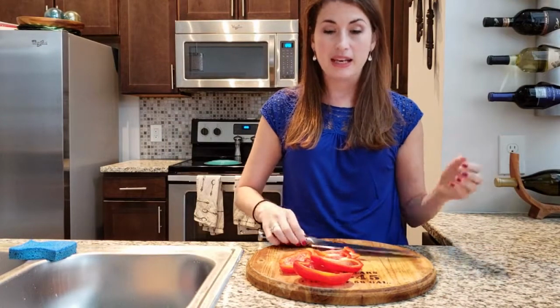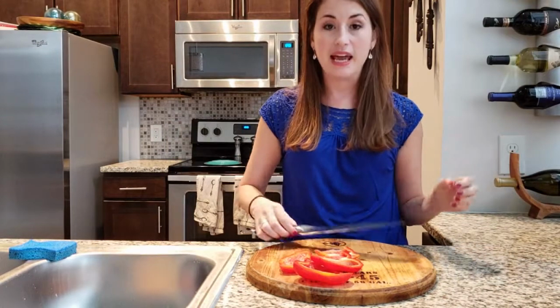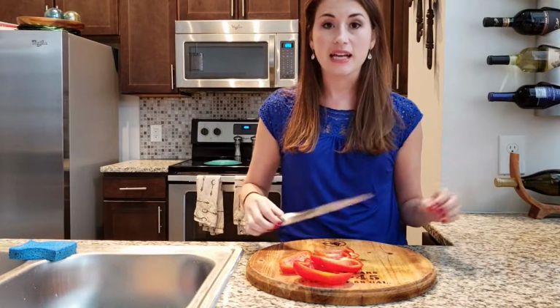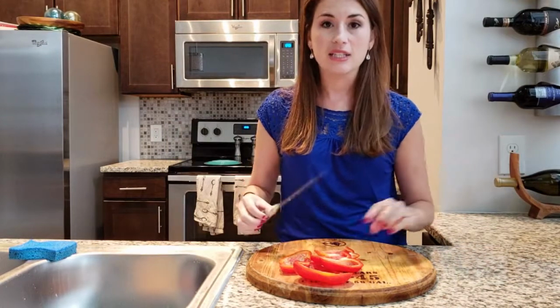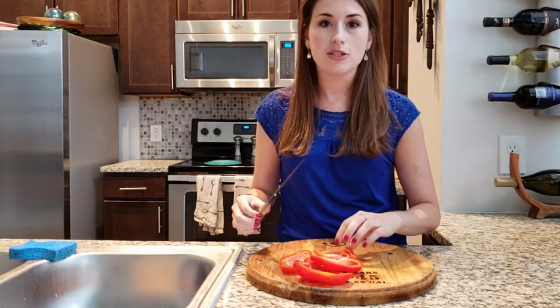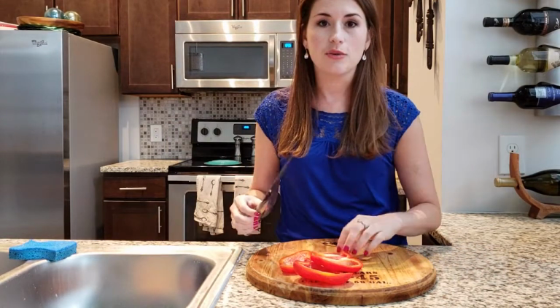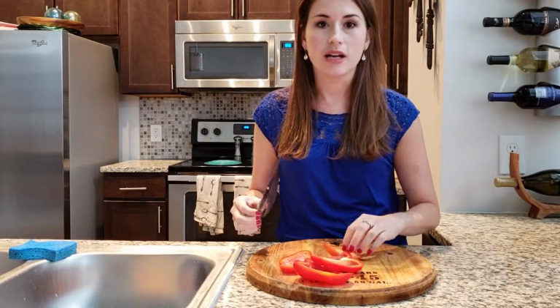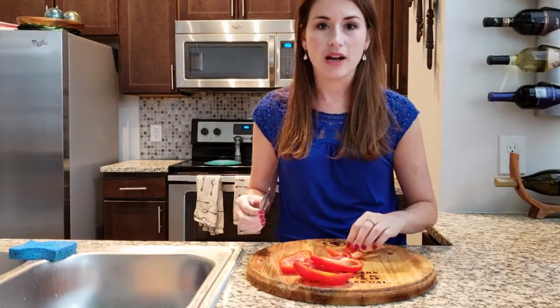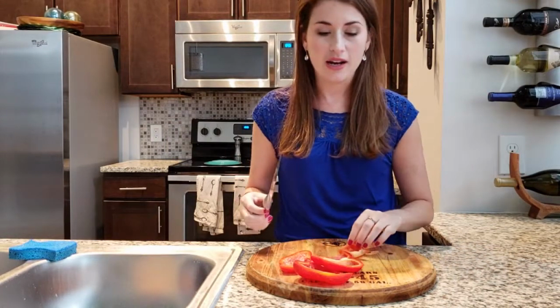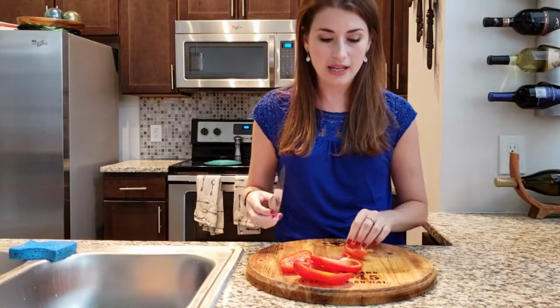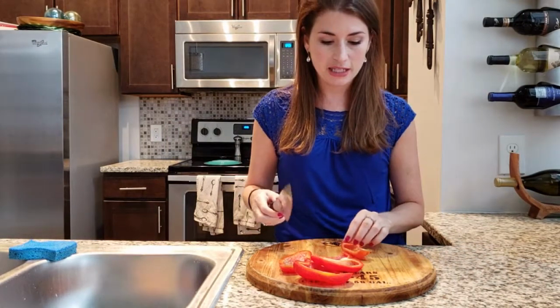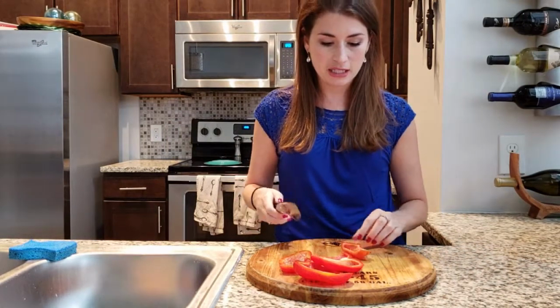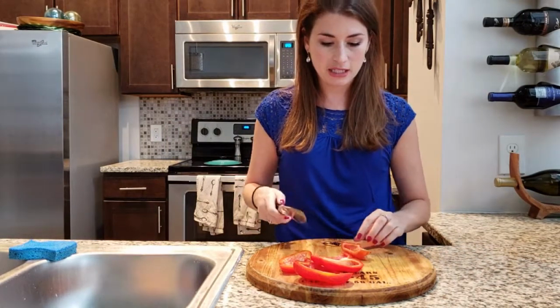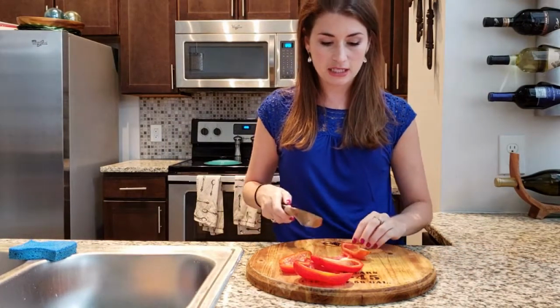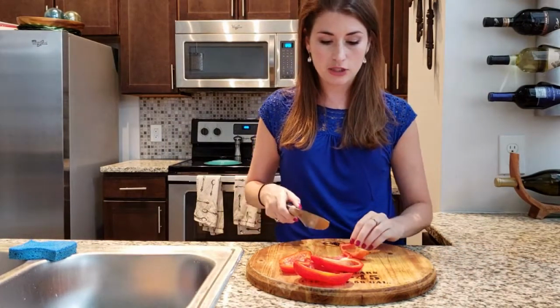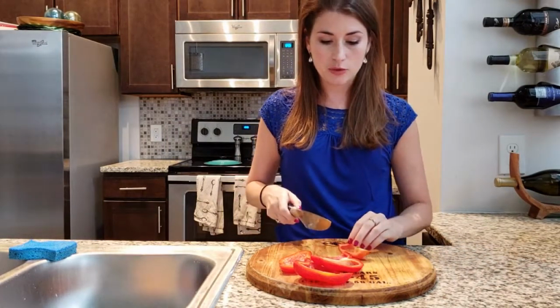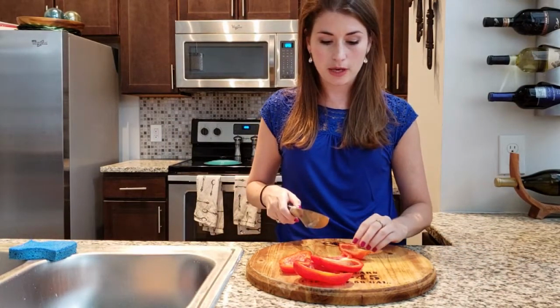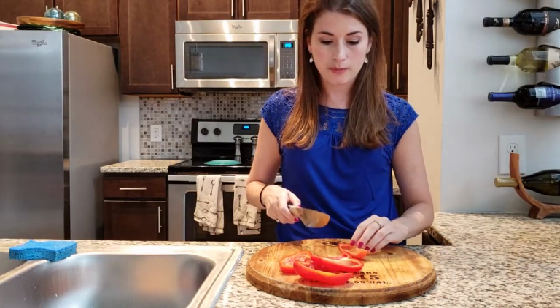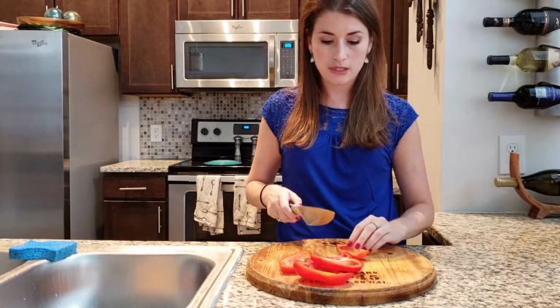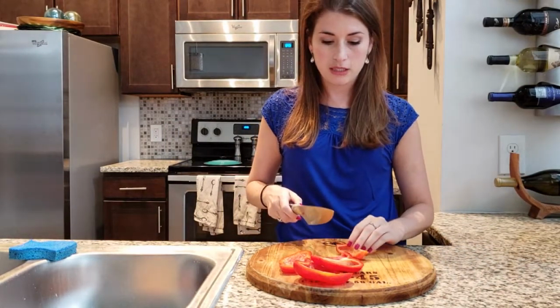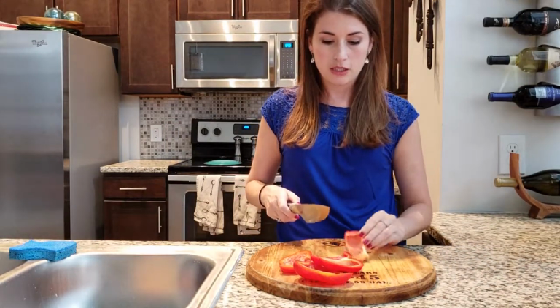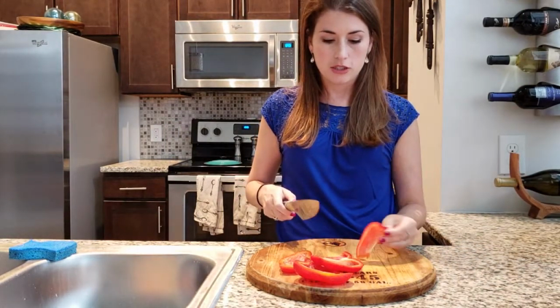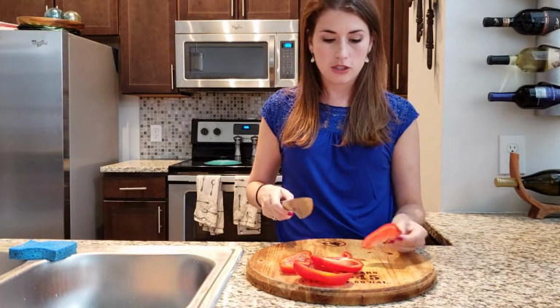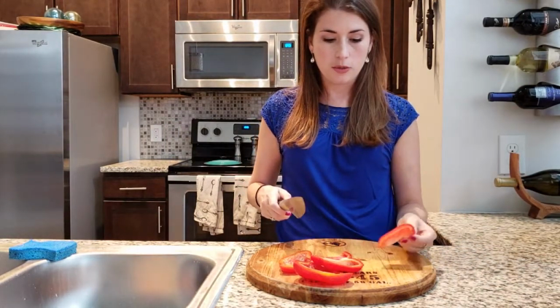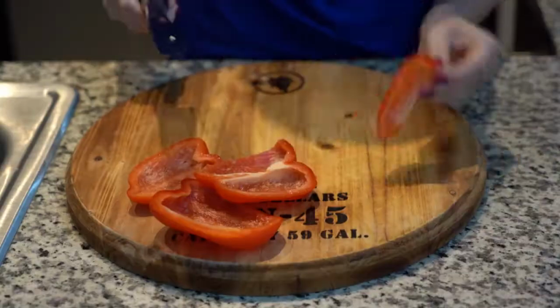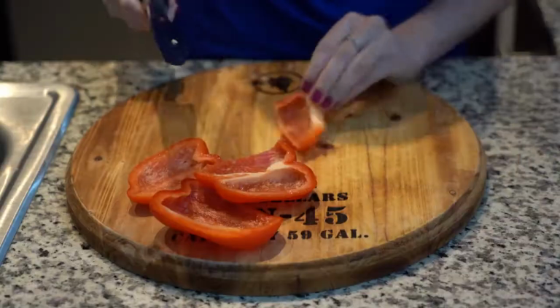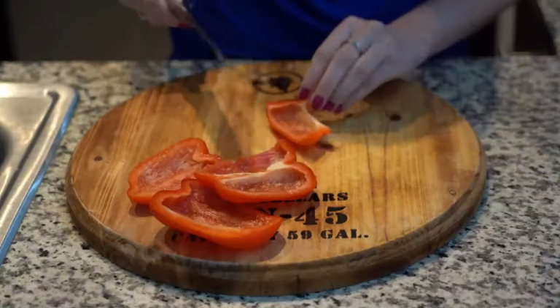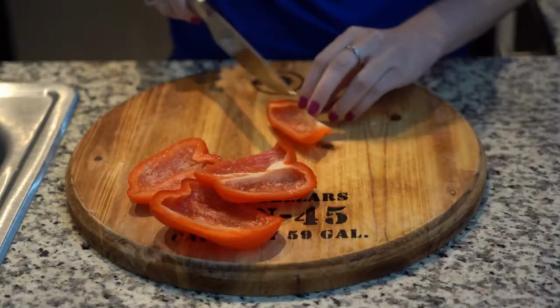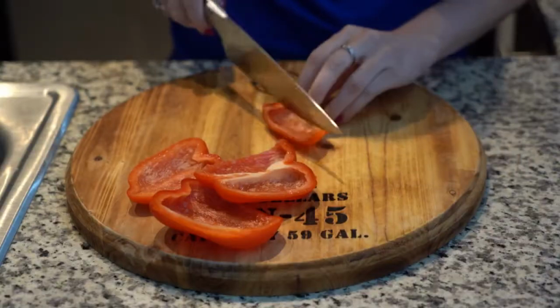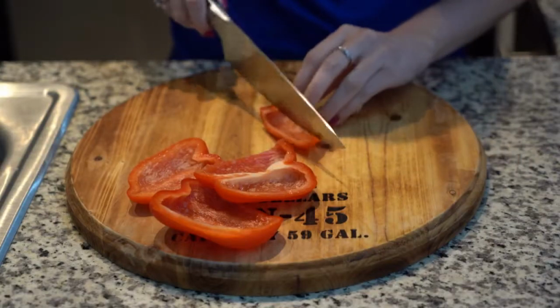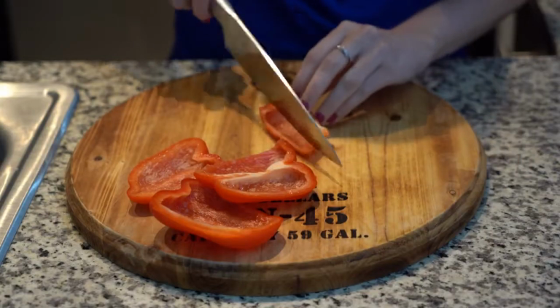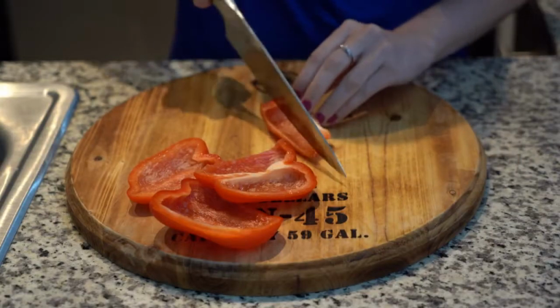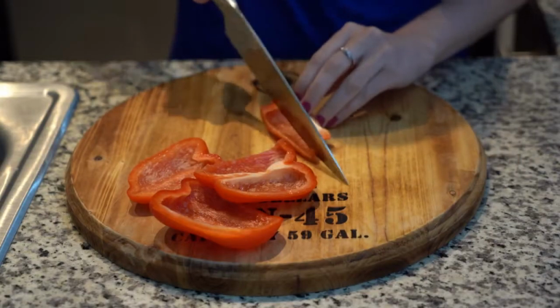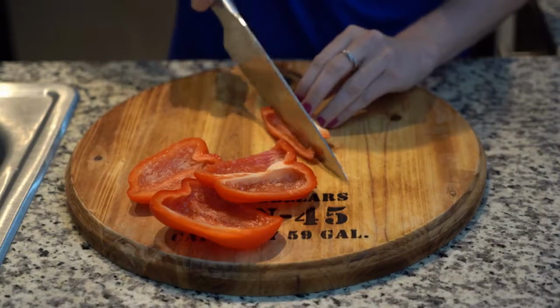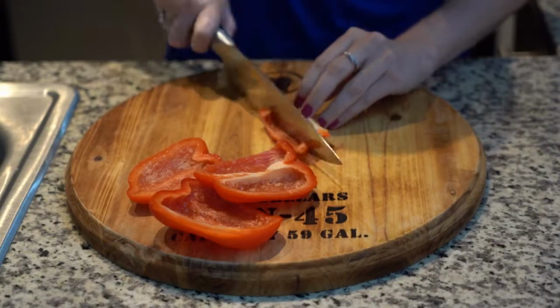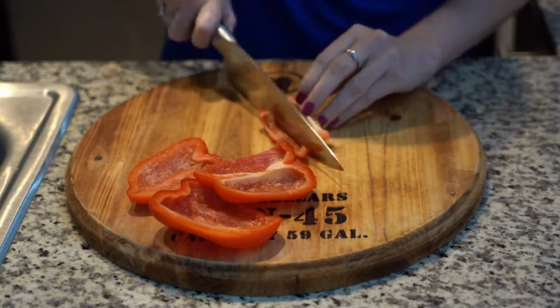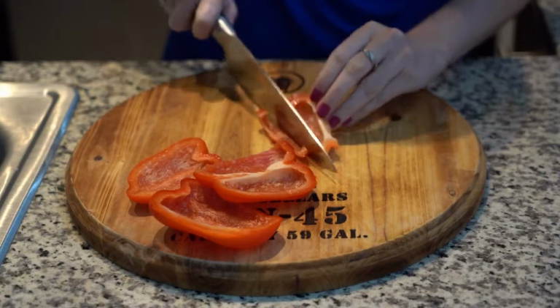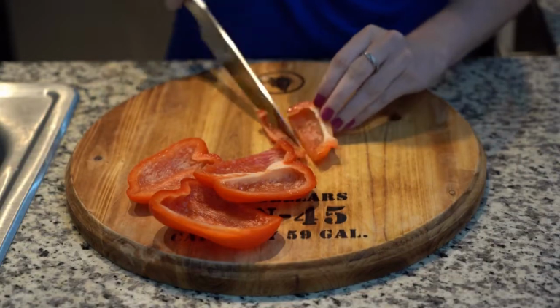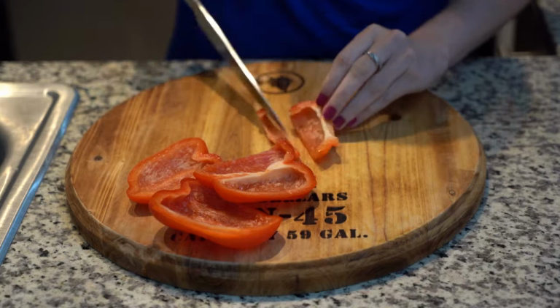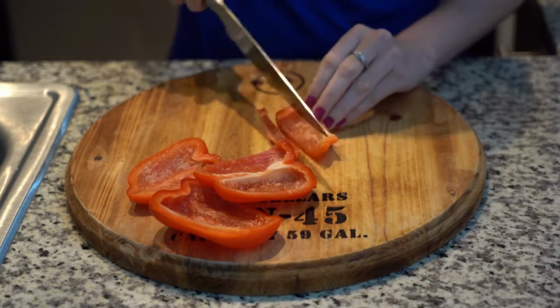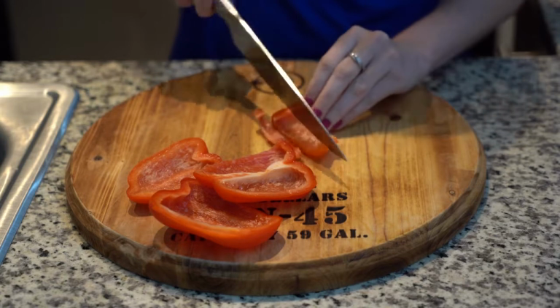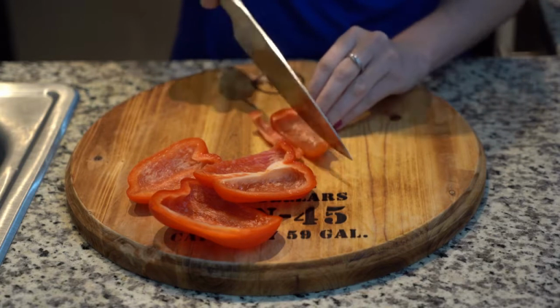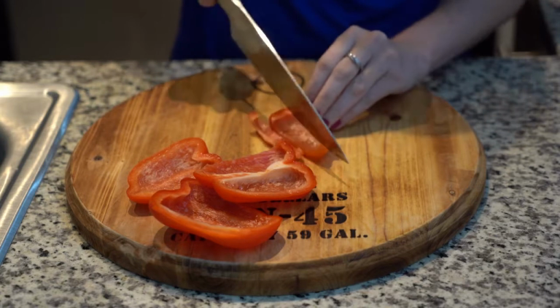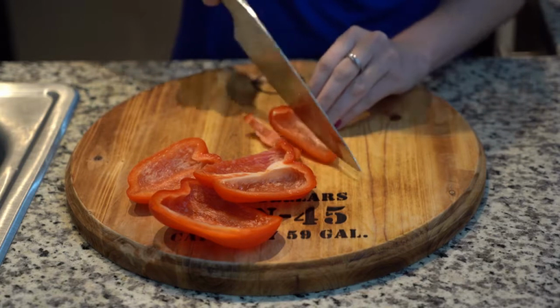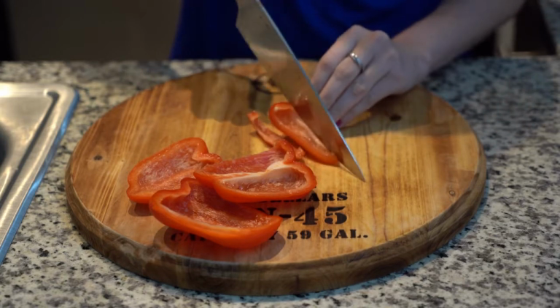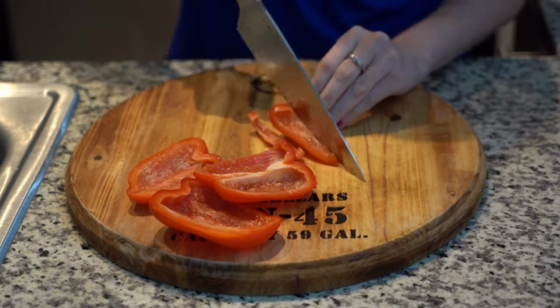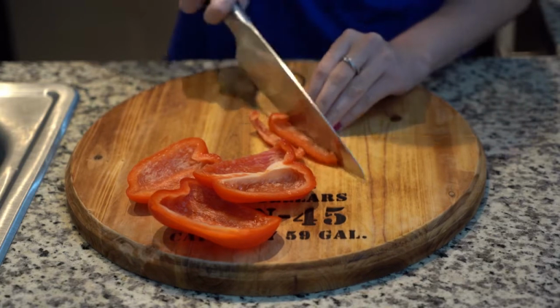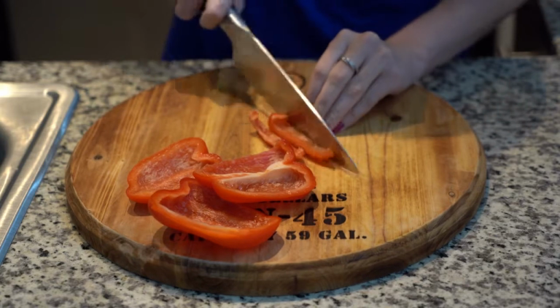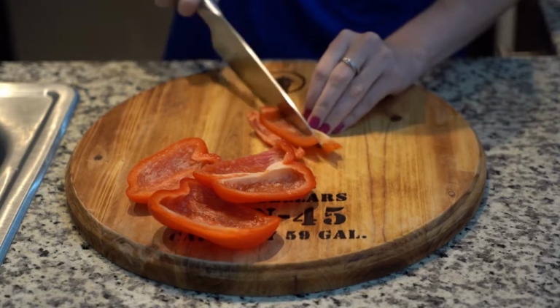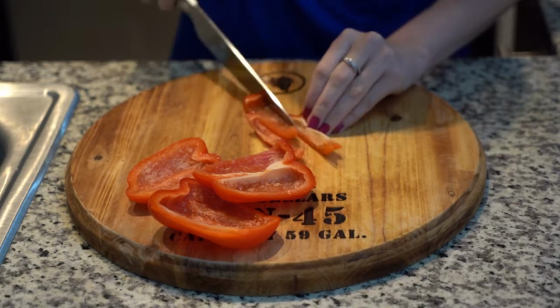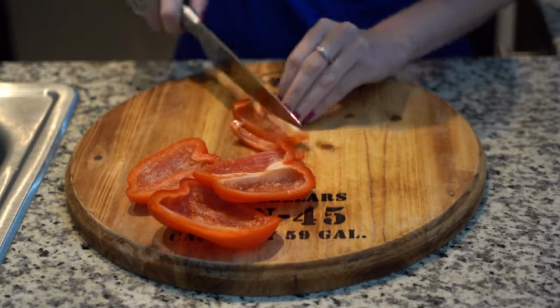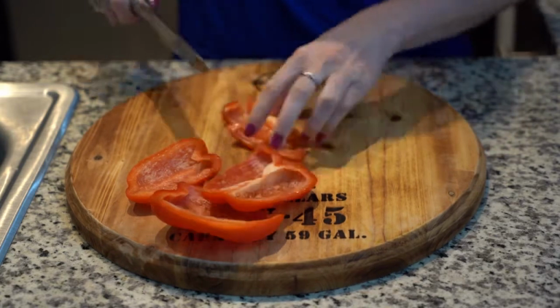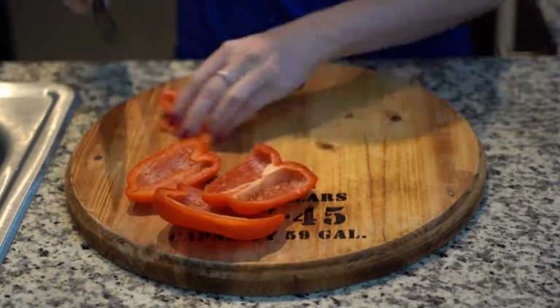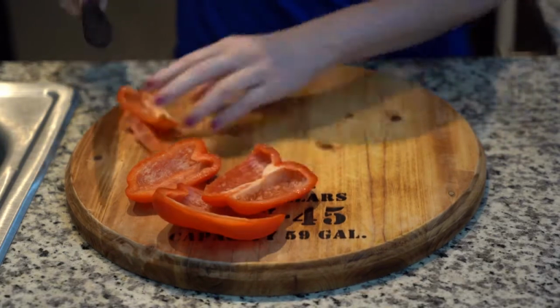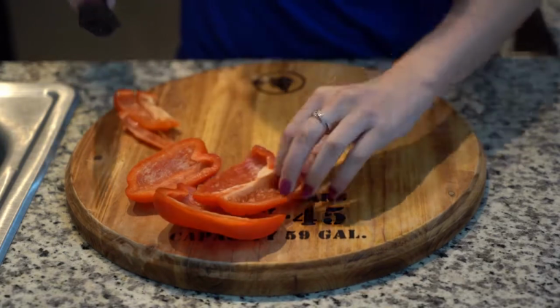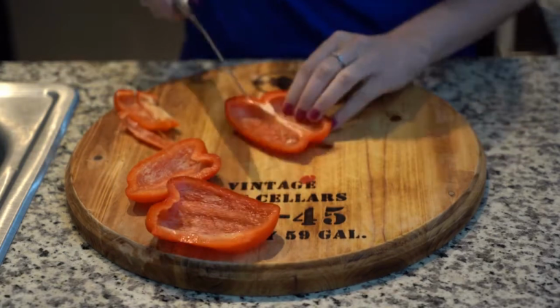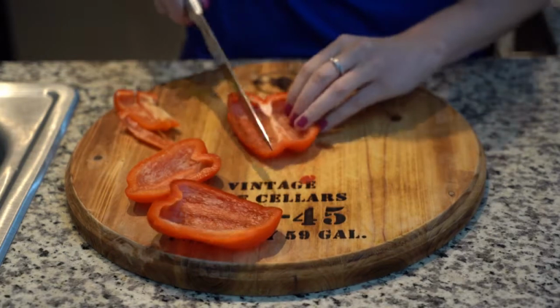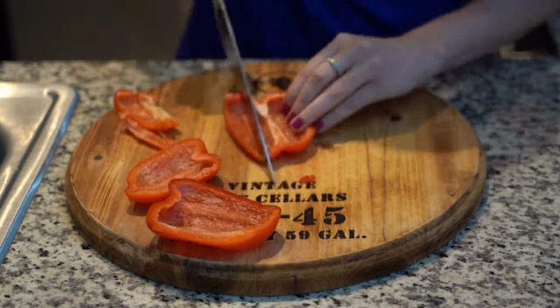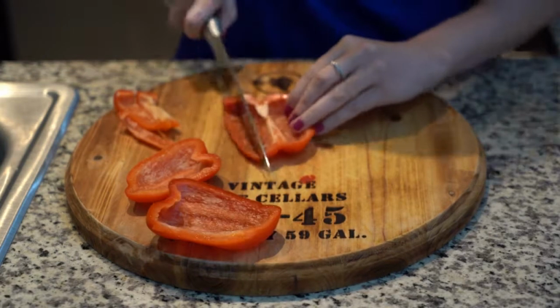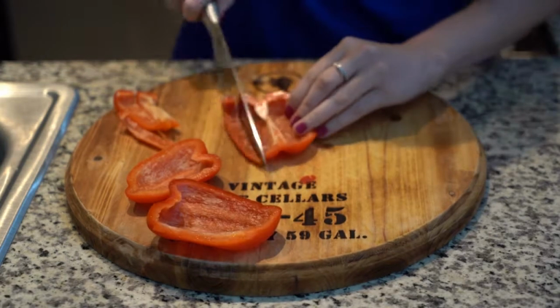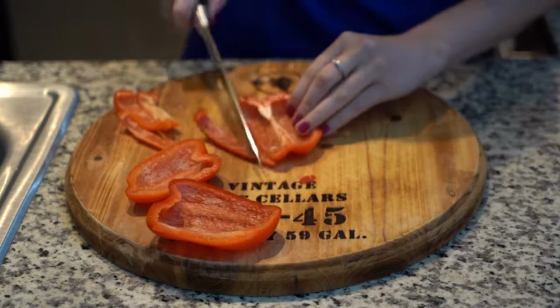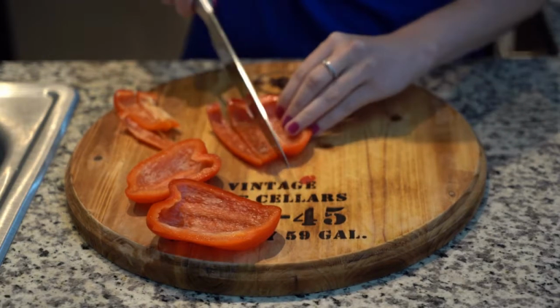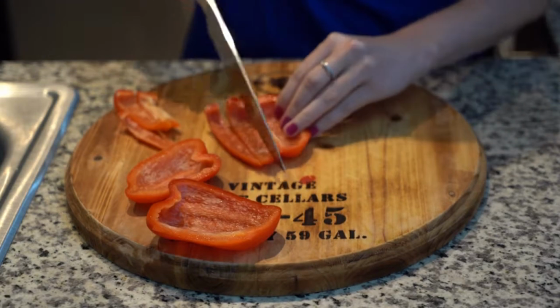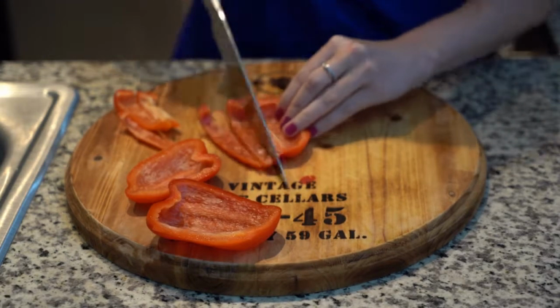Next, you want to cut it into strips. So put the skin side down so that it's easier to cut and just go ahead and cut it into strips.